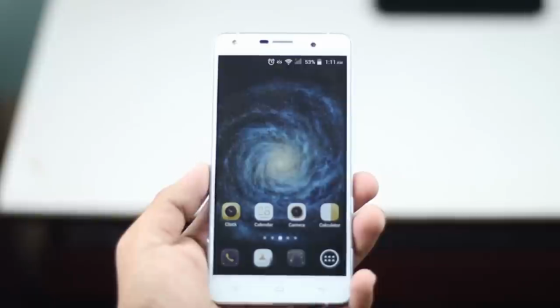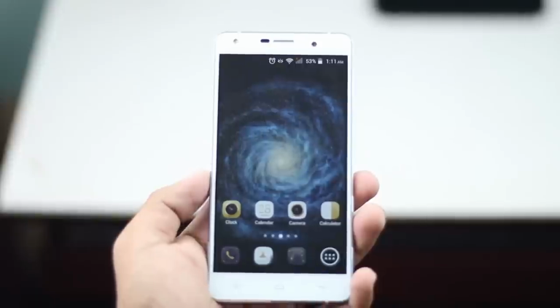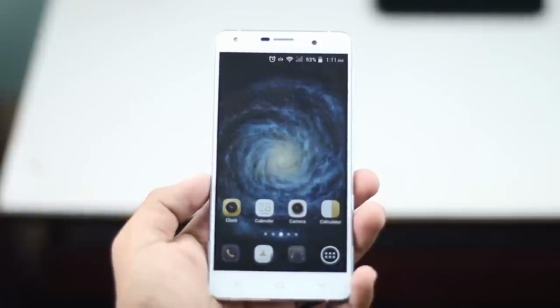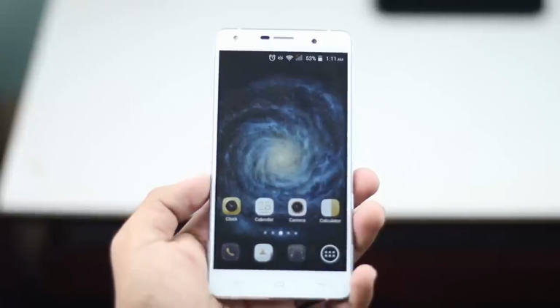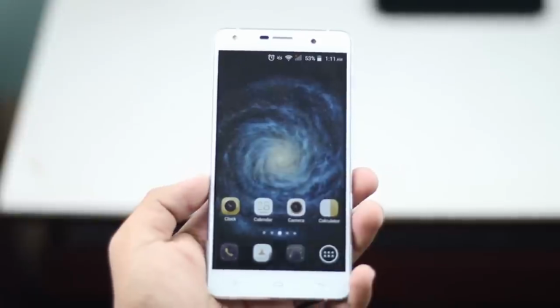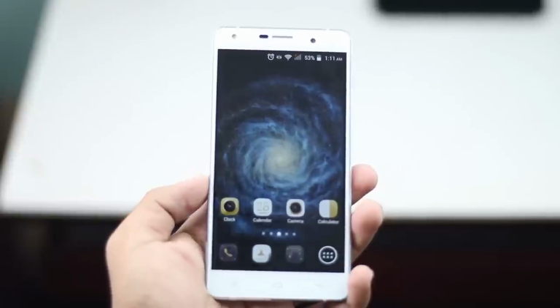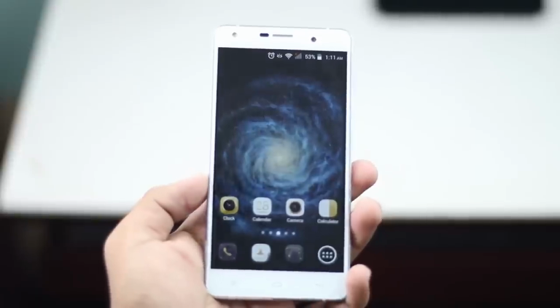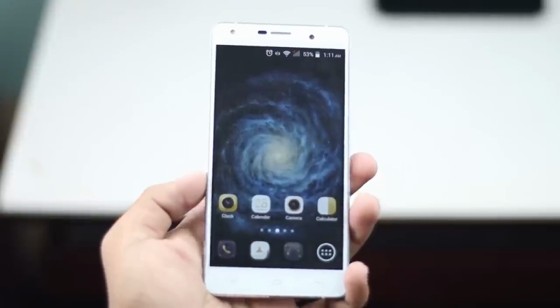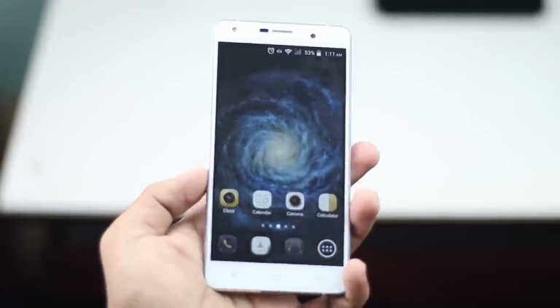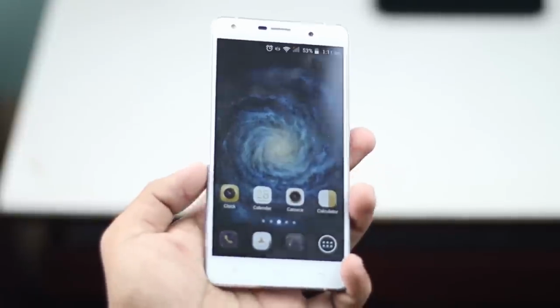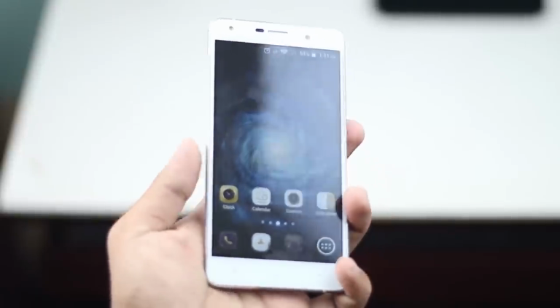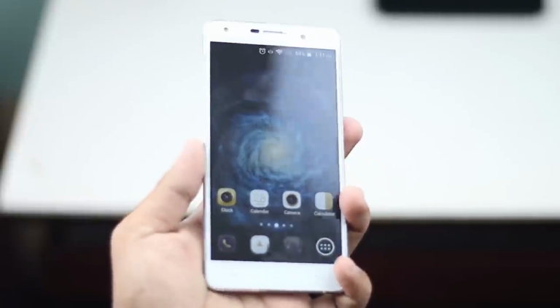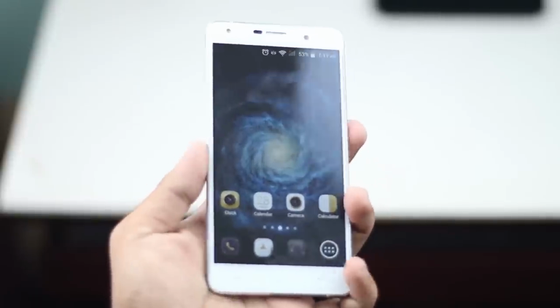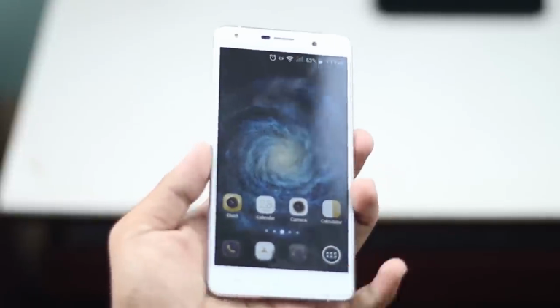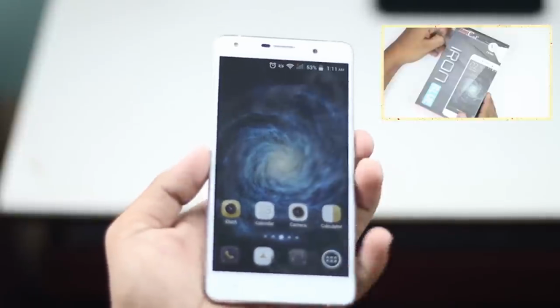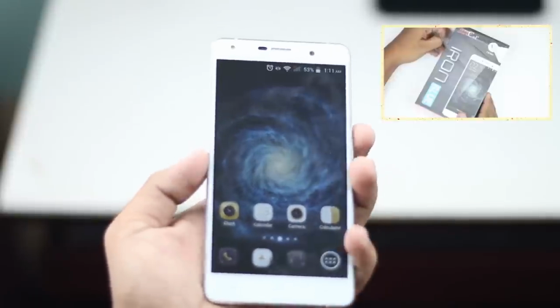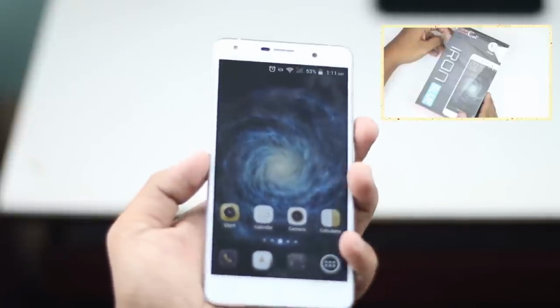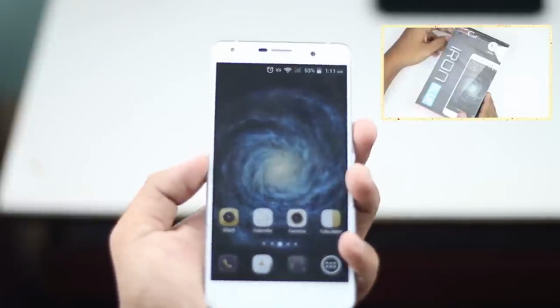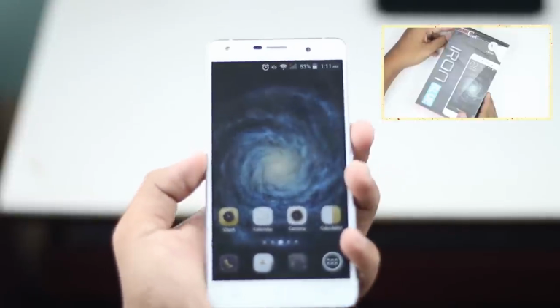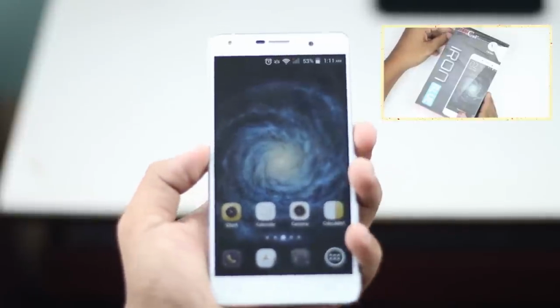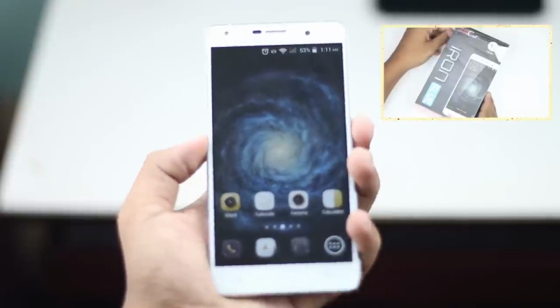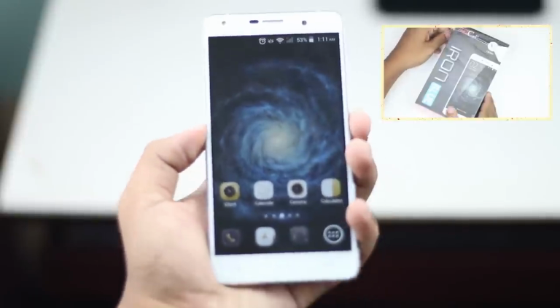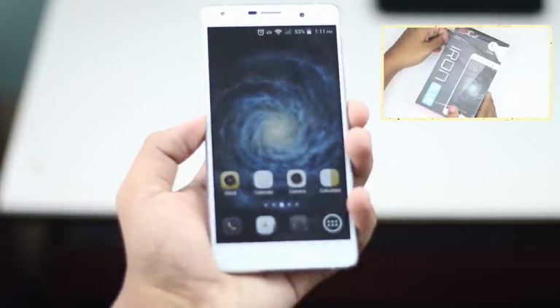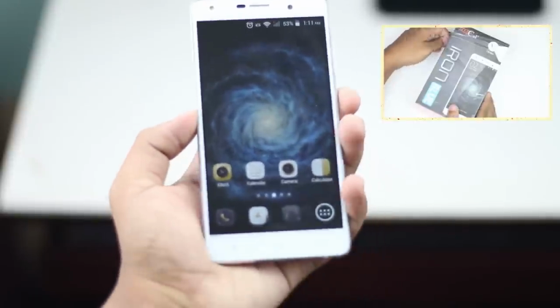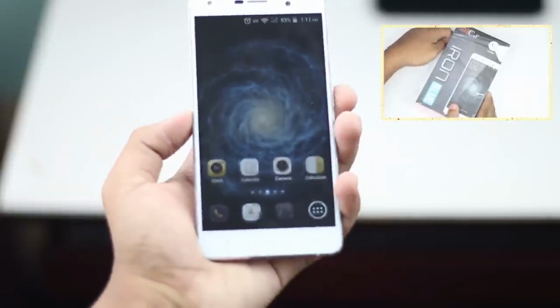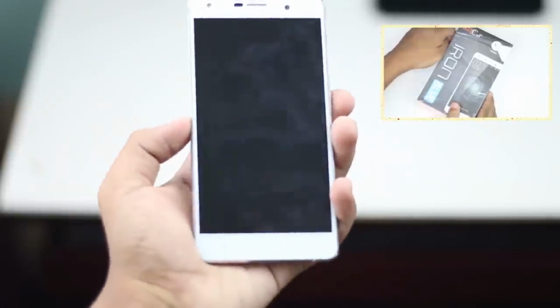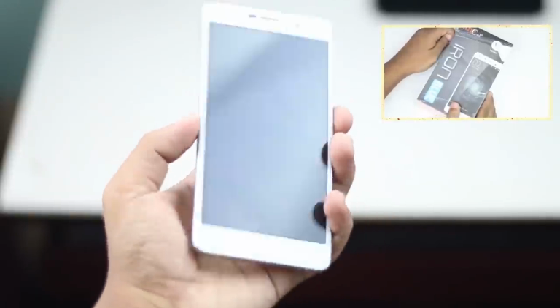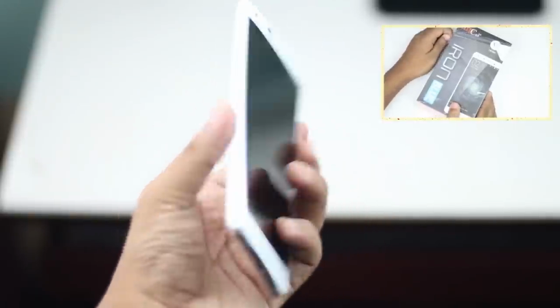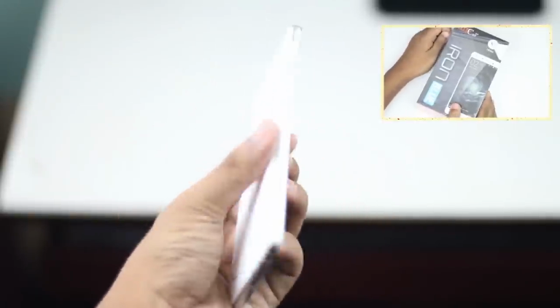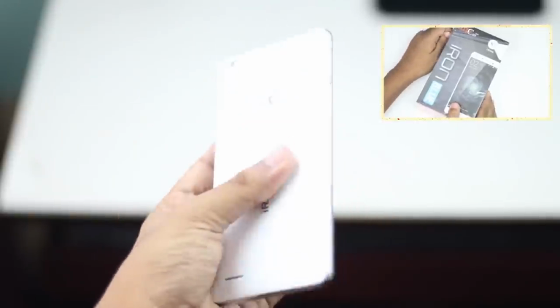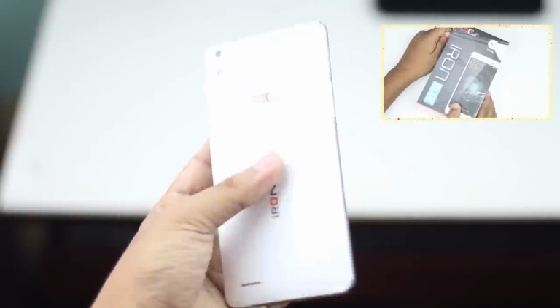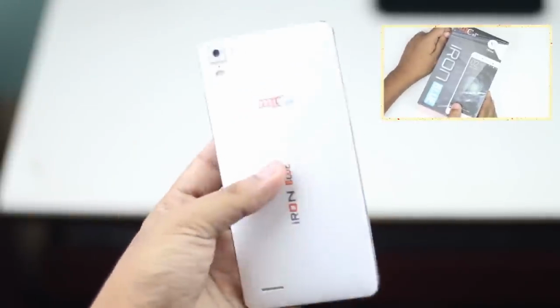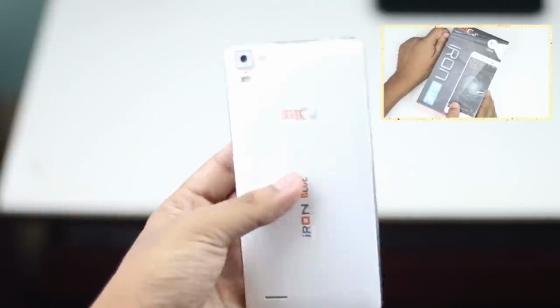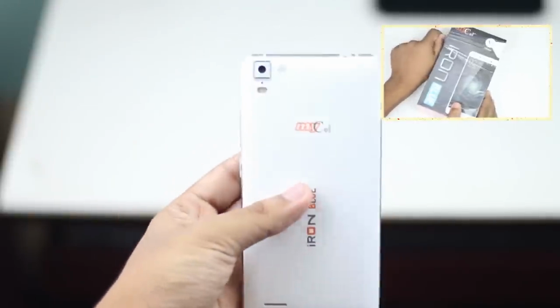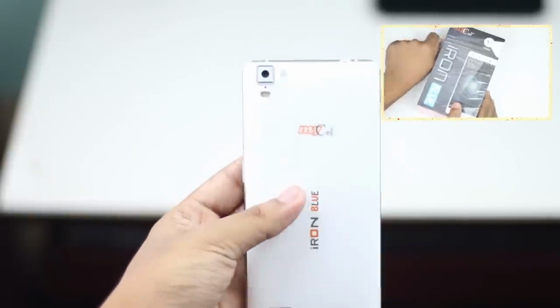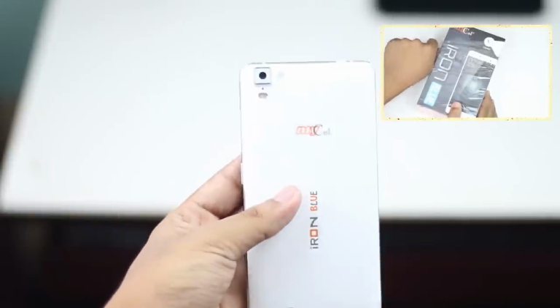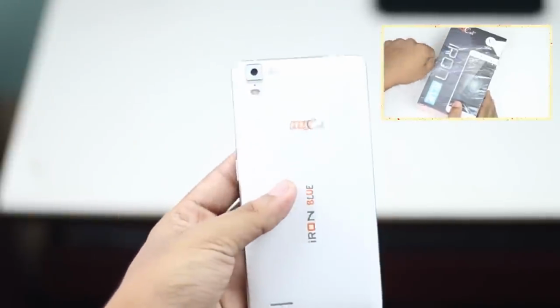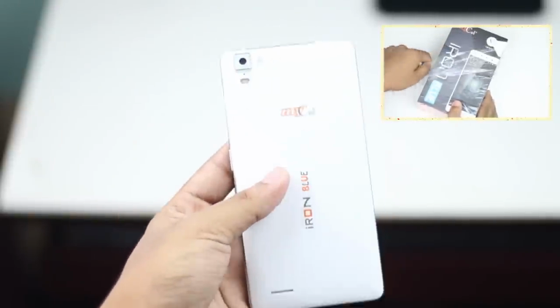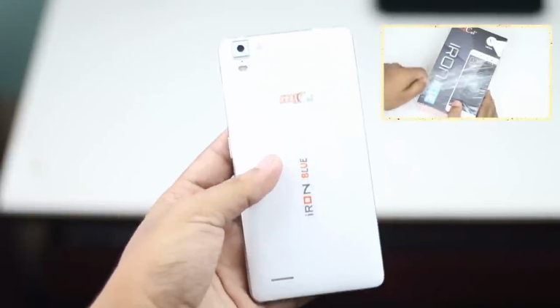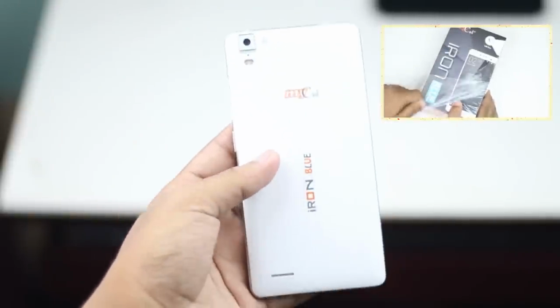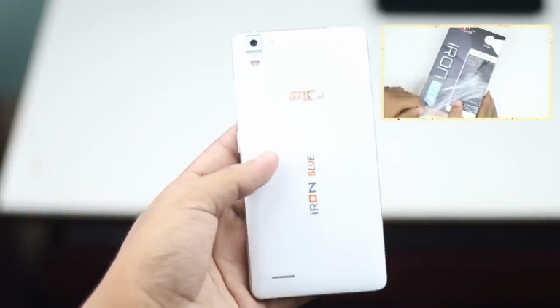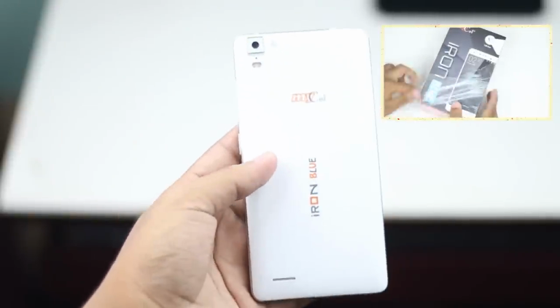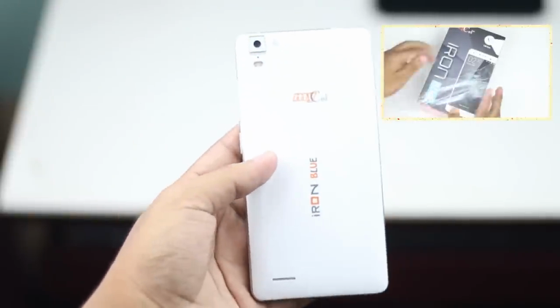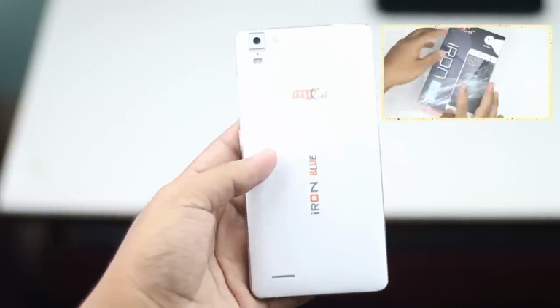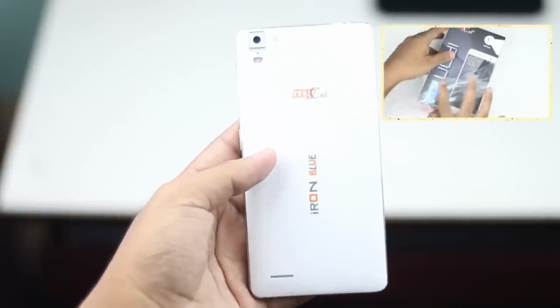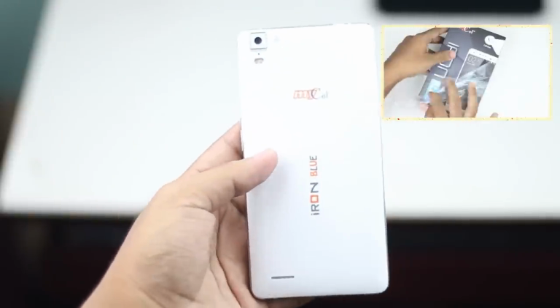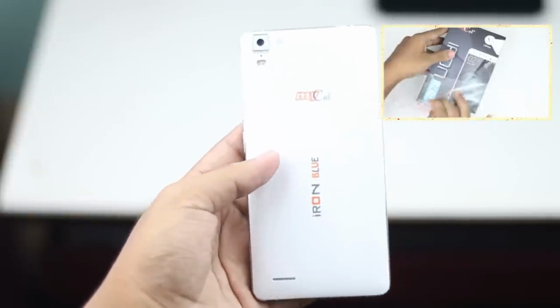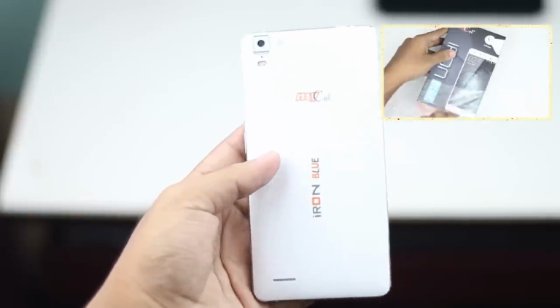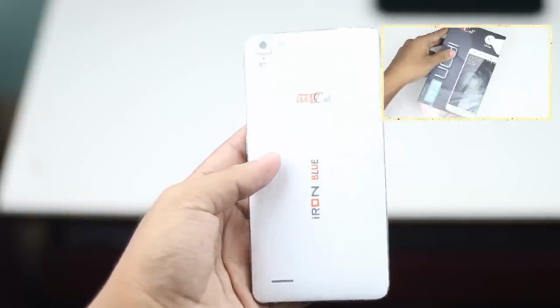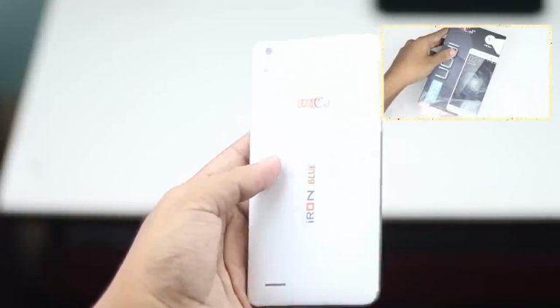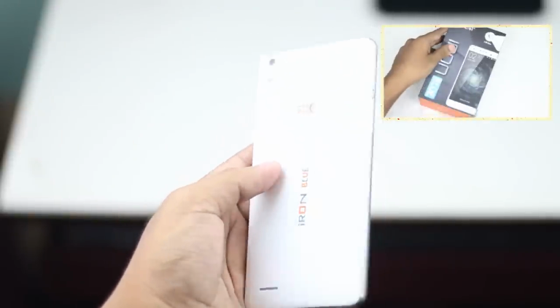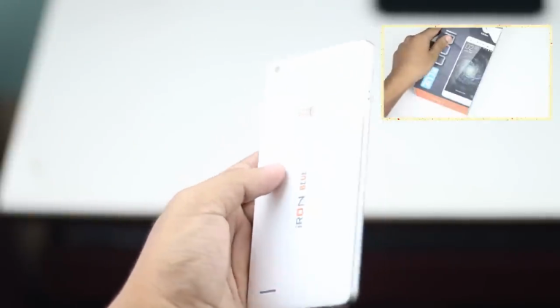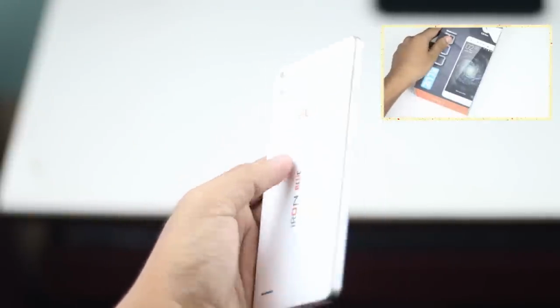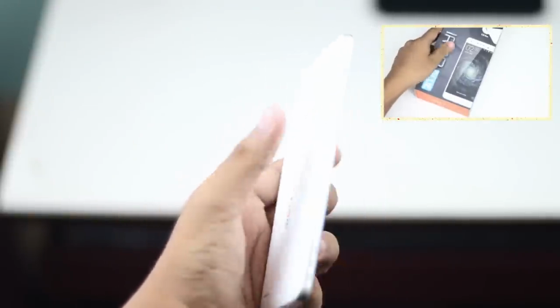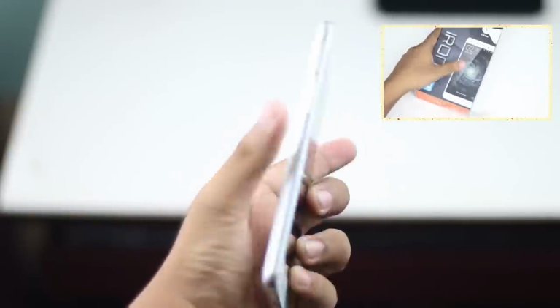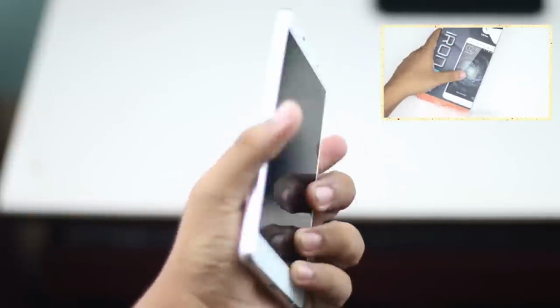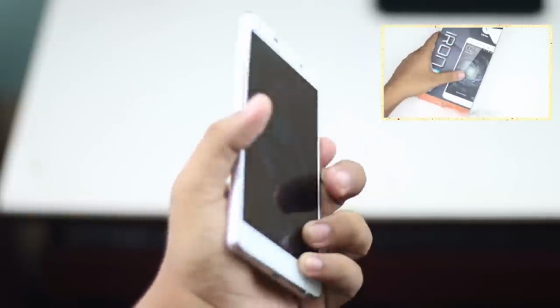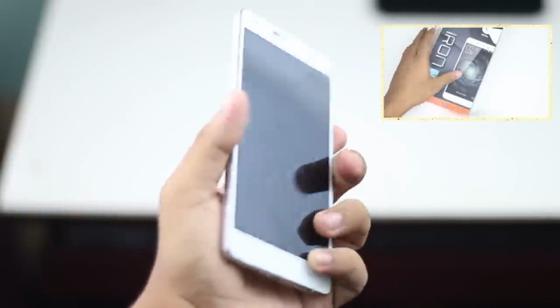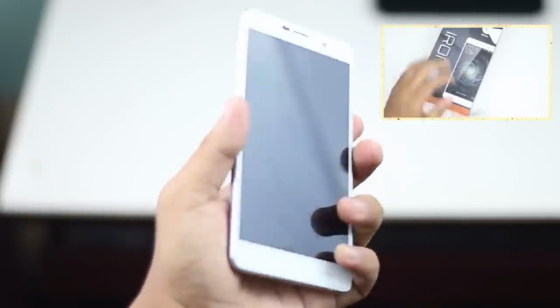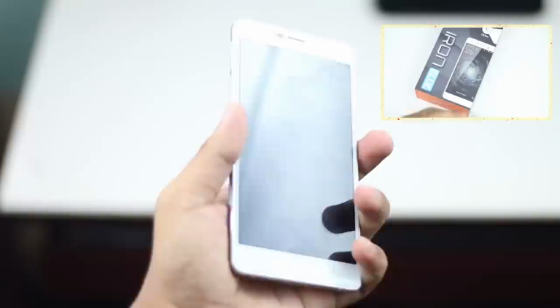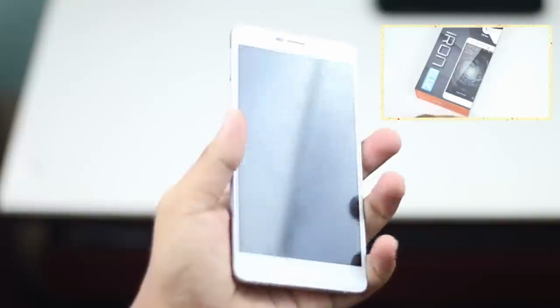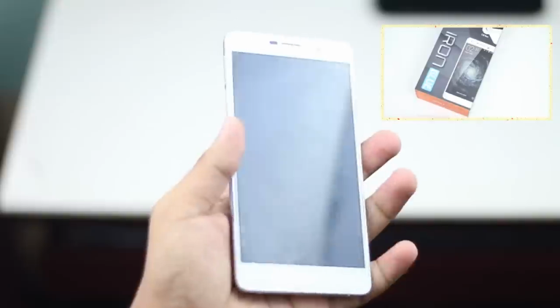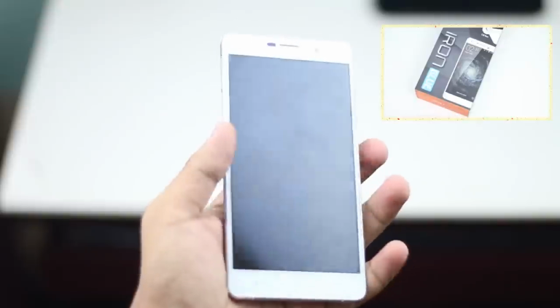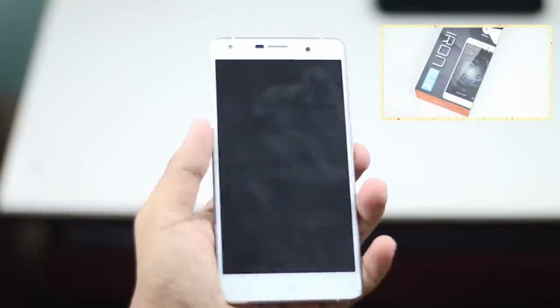The Iron Blue device unboxing video has been uploaded to this channel. So if you have missed that video, you can see the link in the description below.